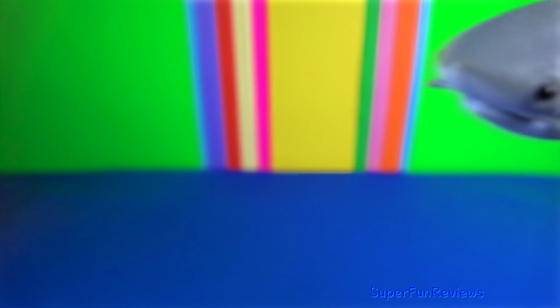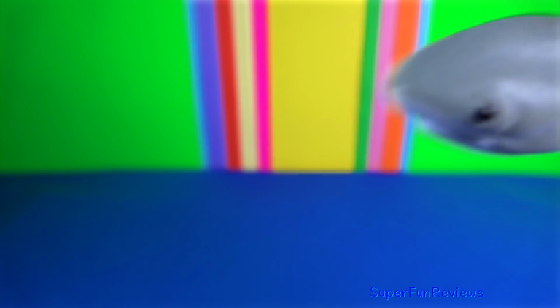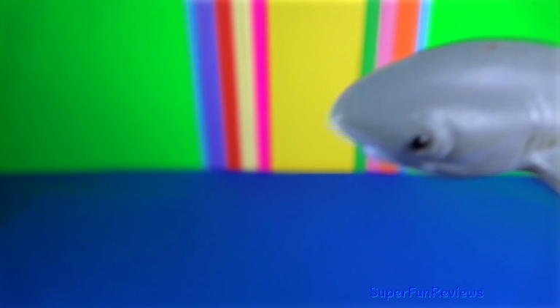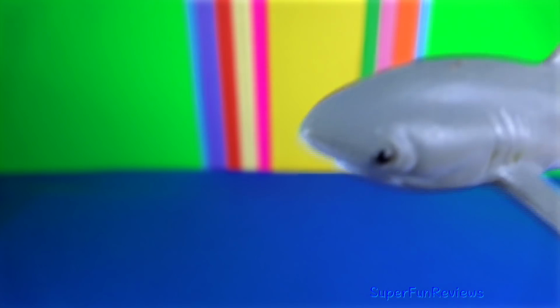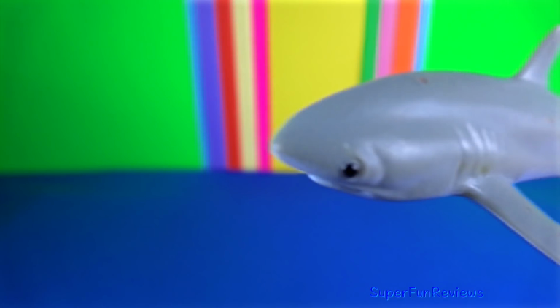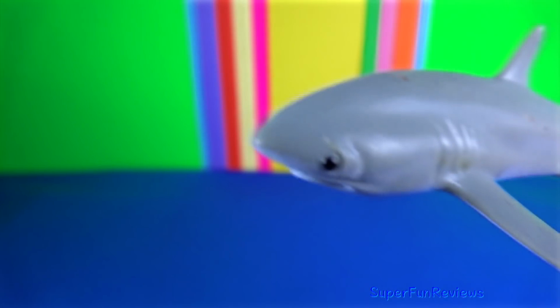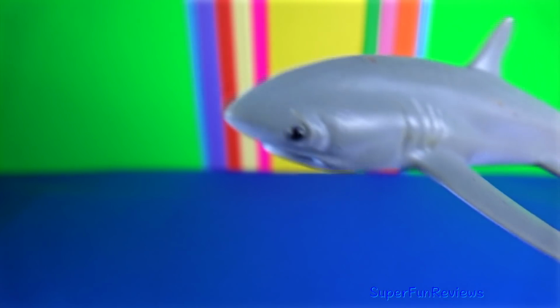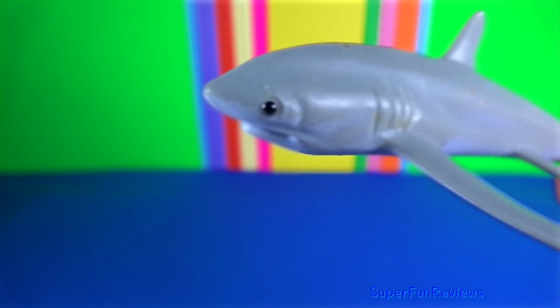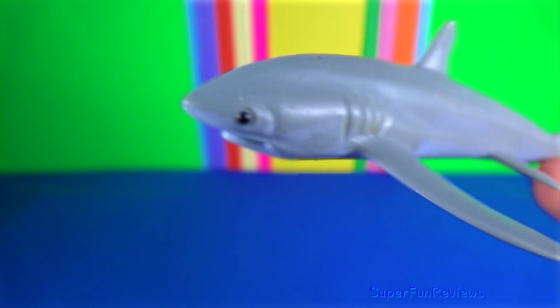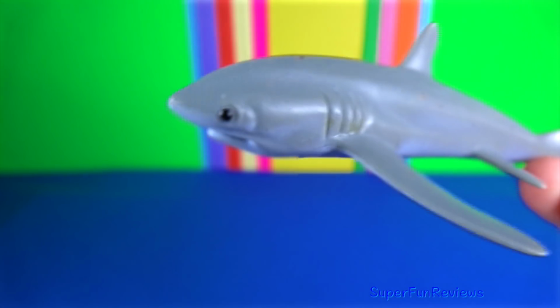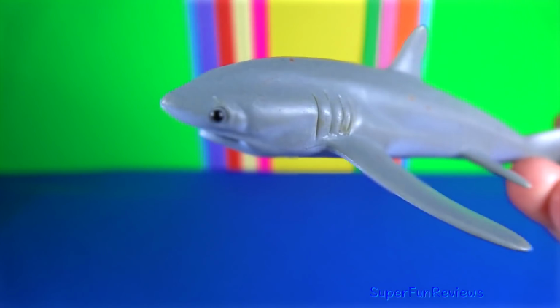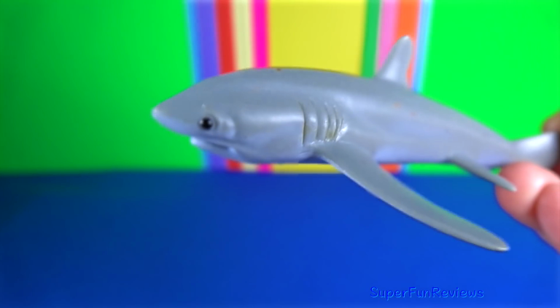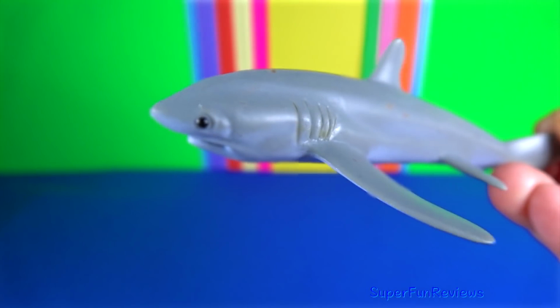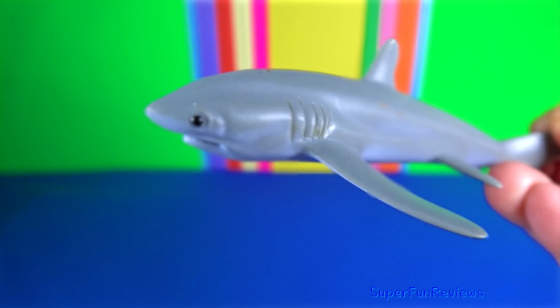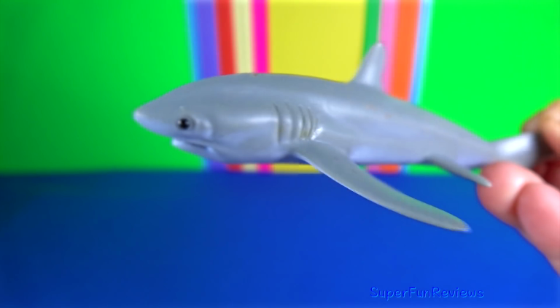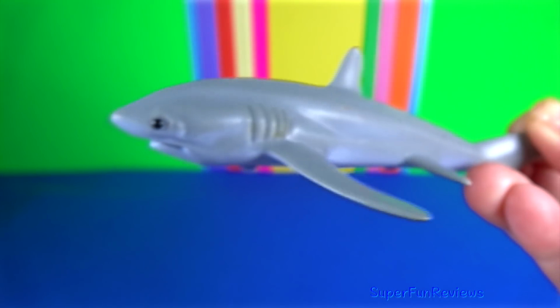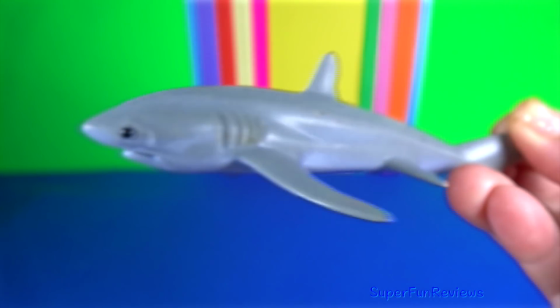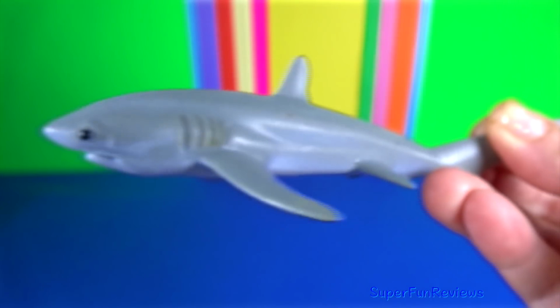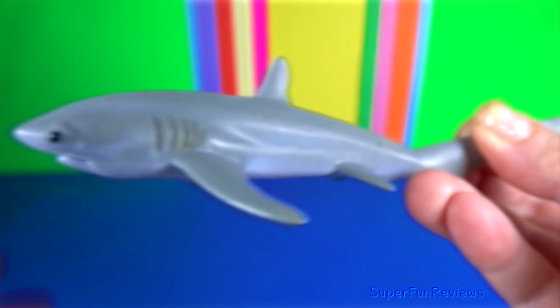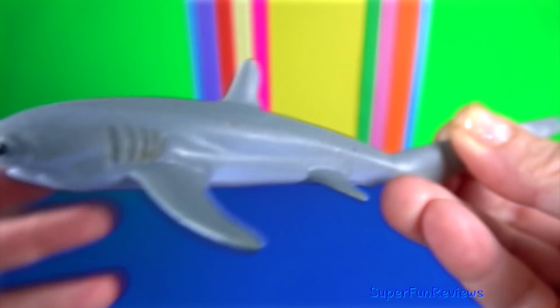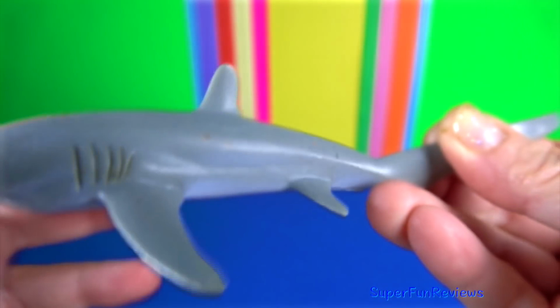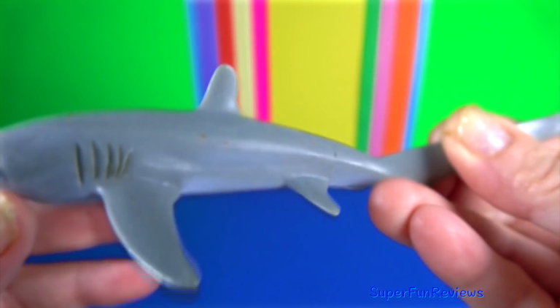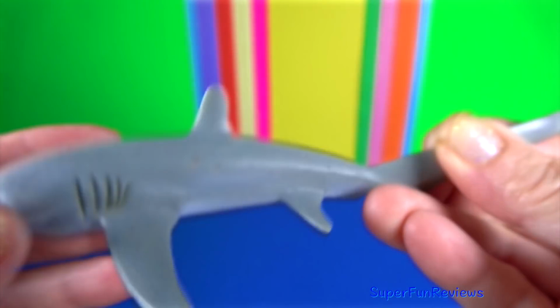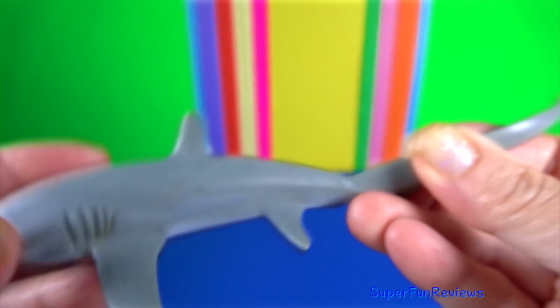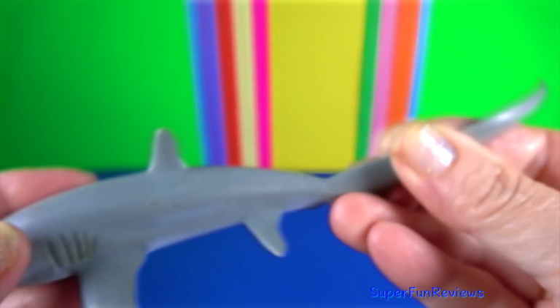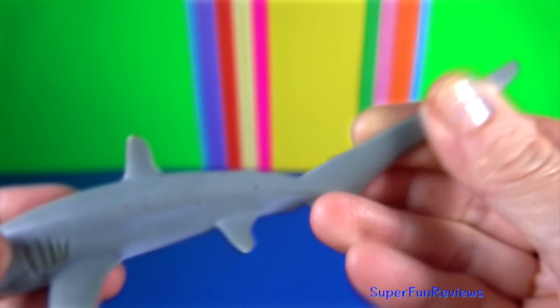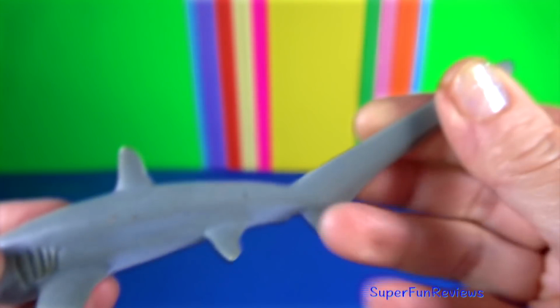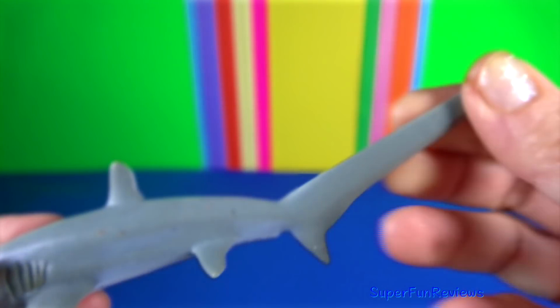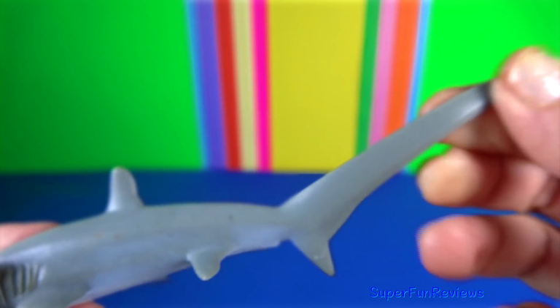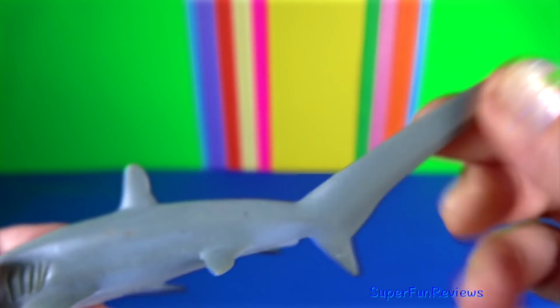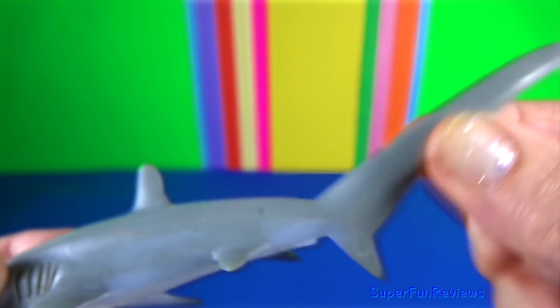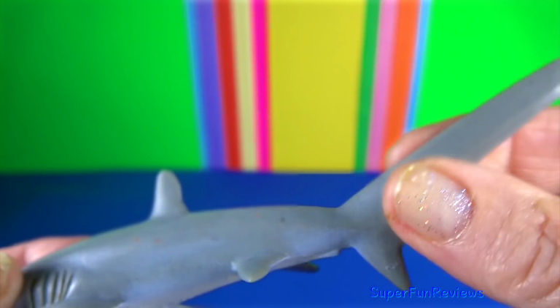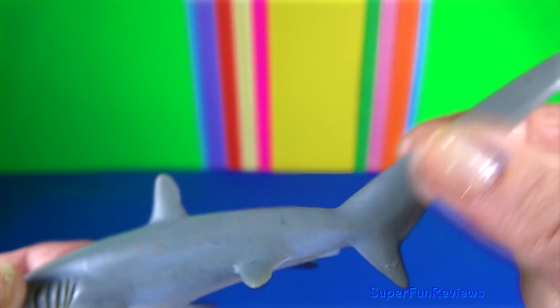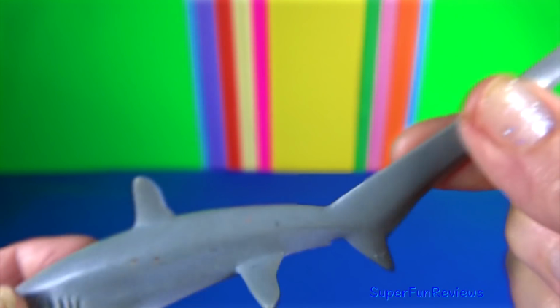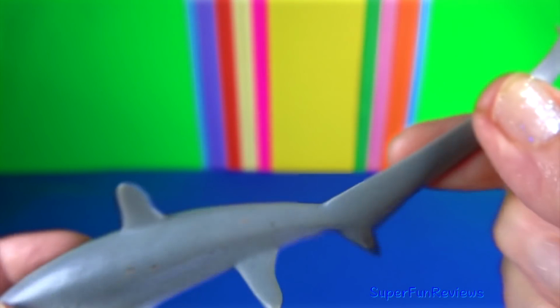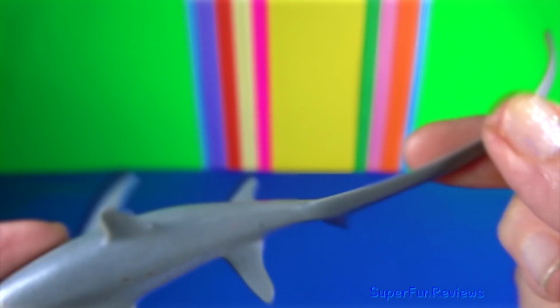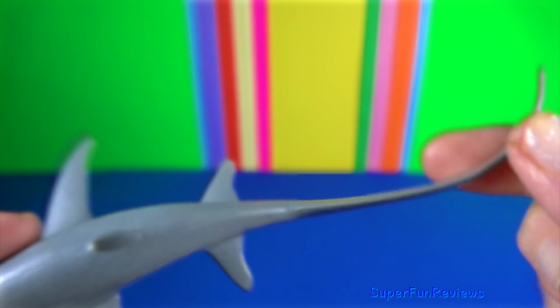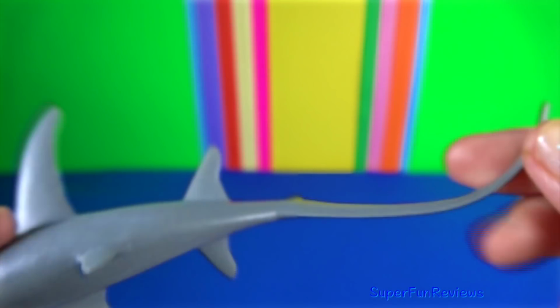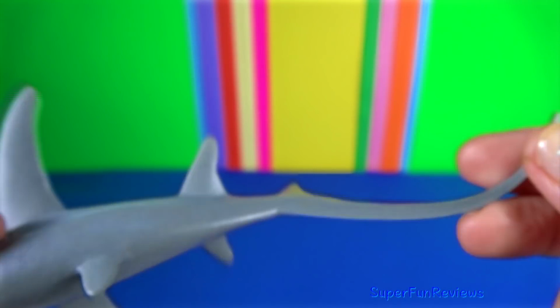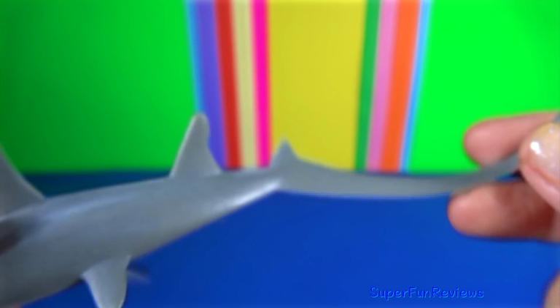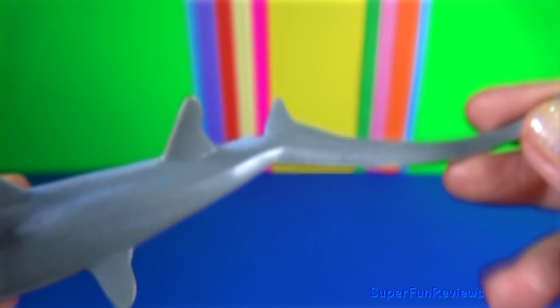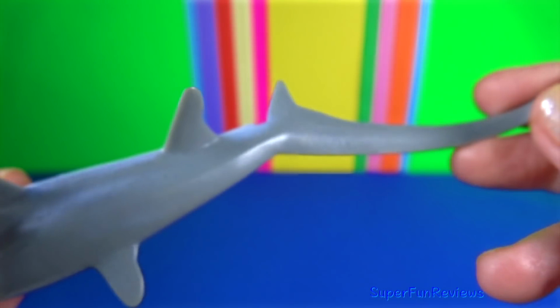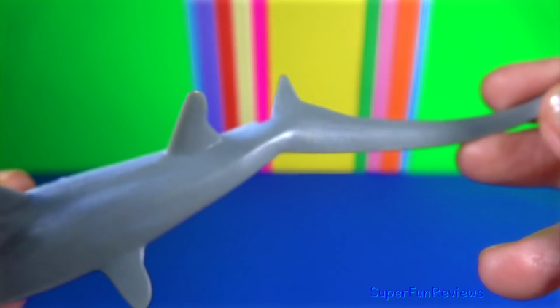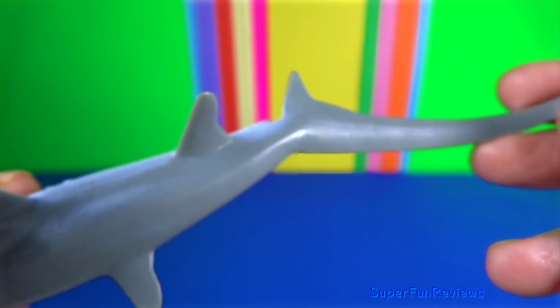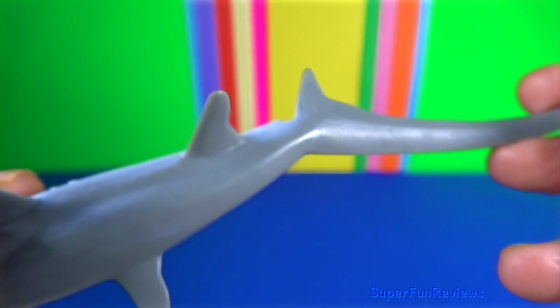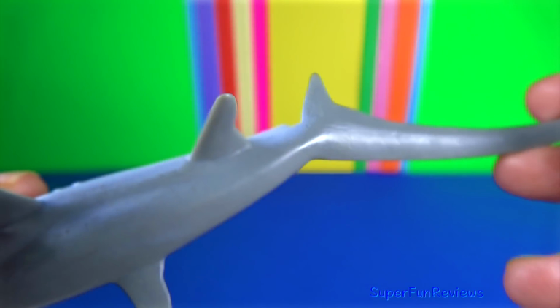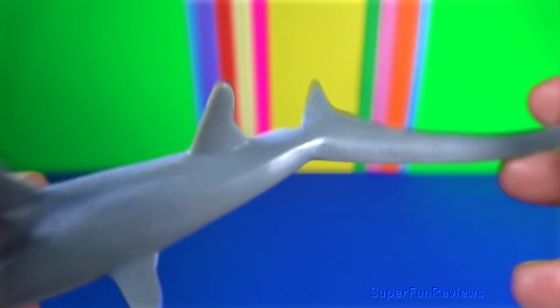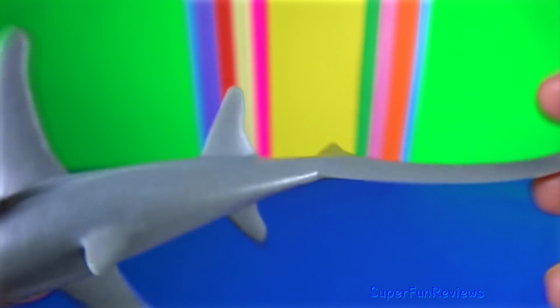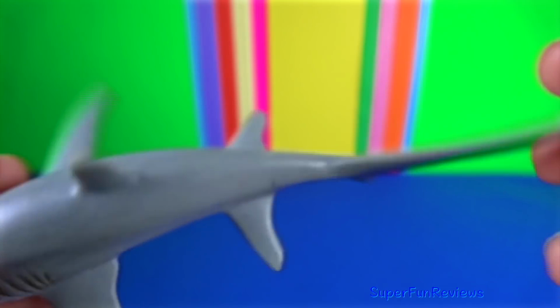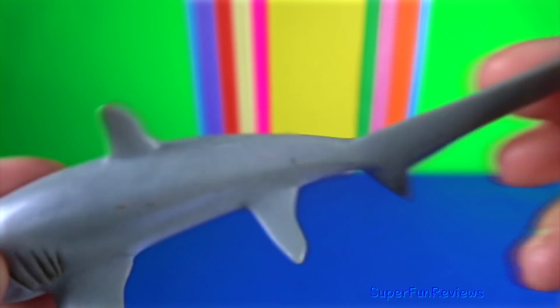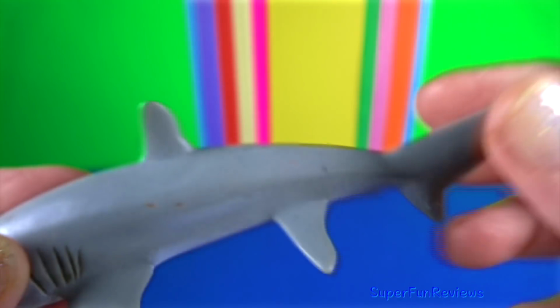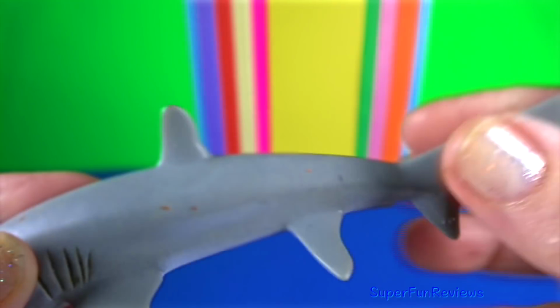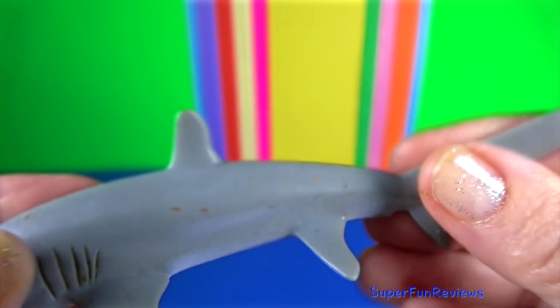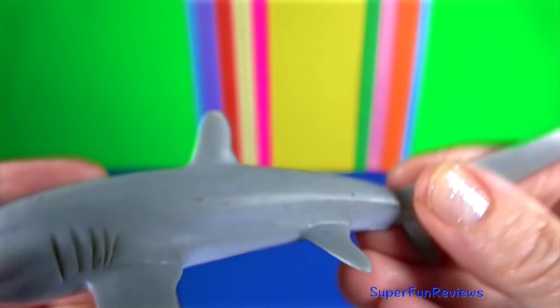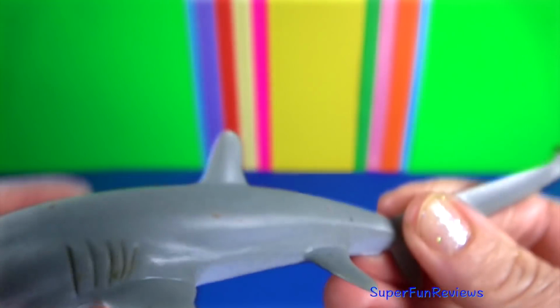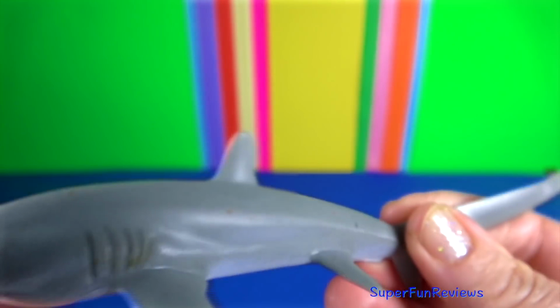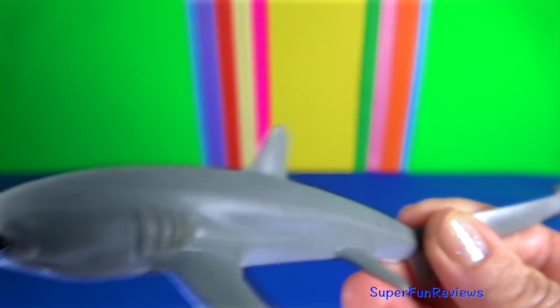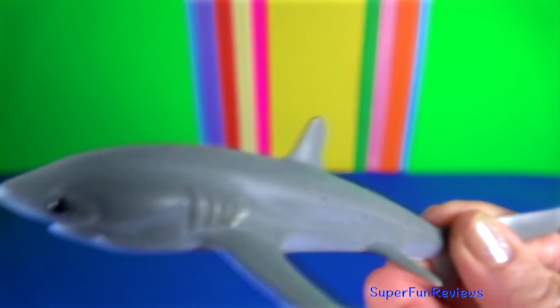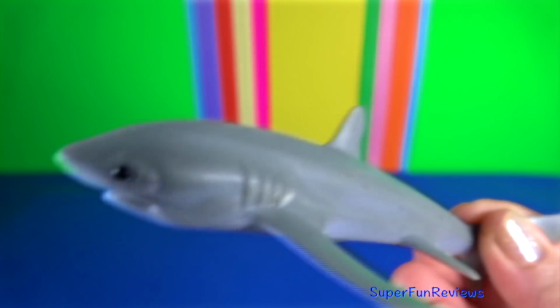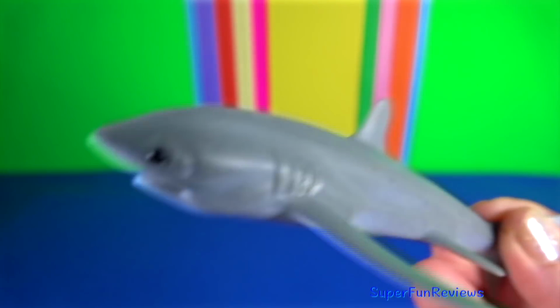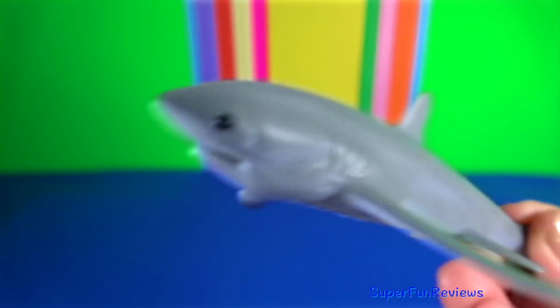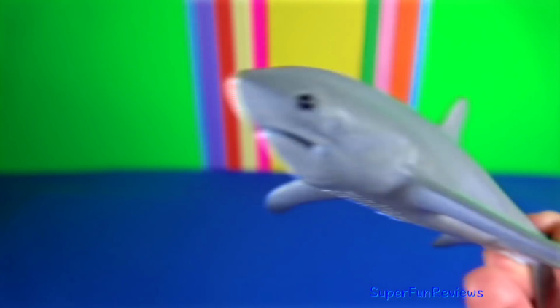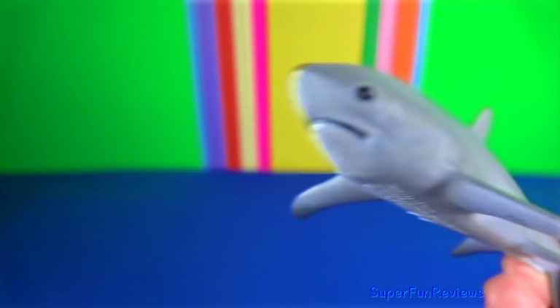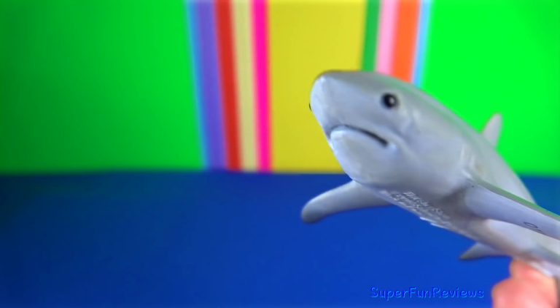Thresher sharks are active predators. The tail is used as a weapon to stun prey.